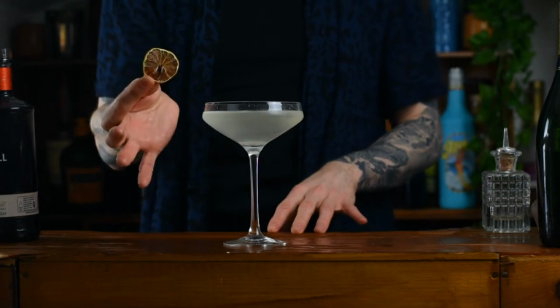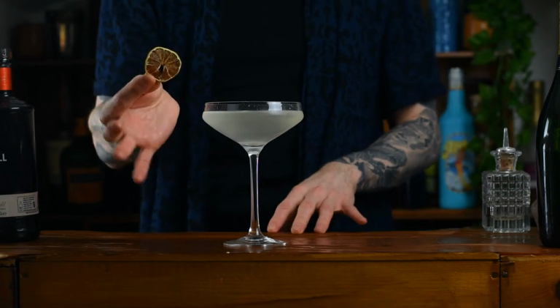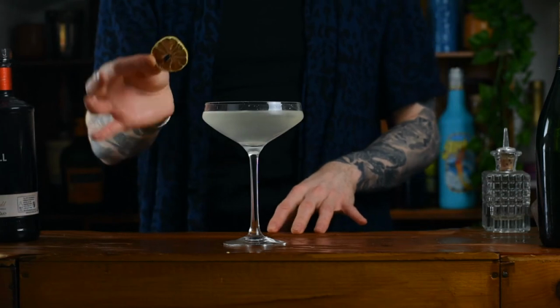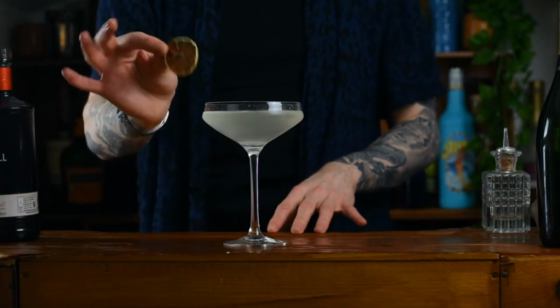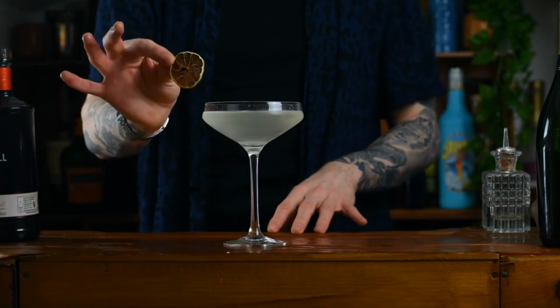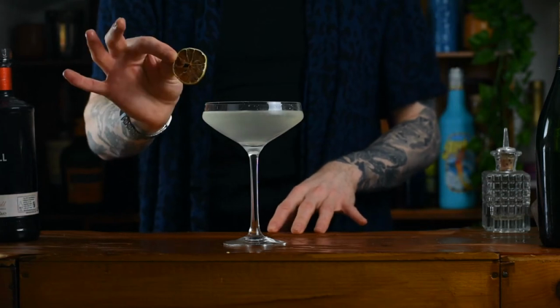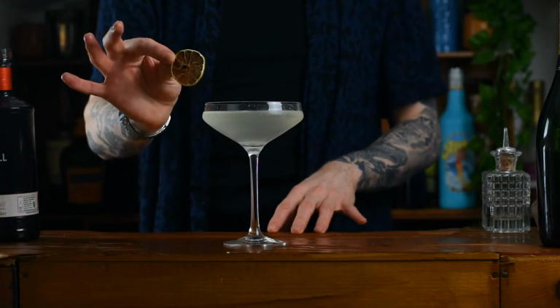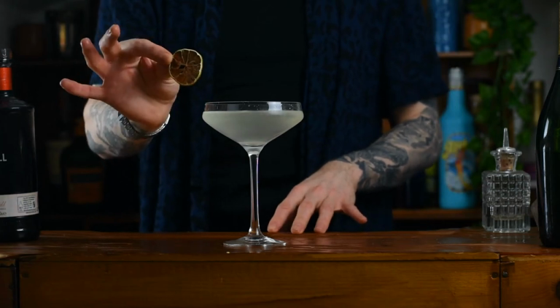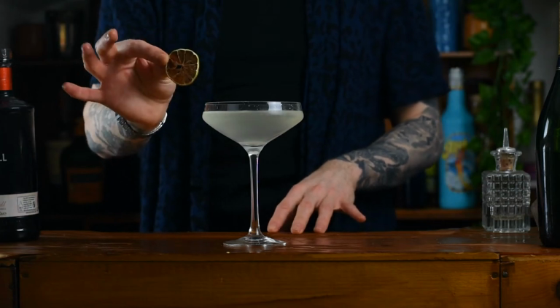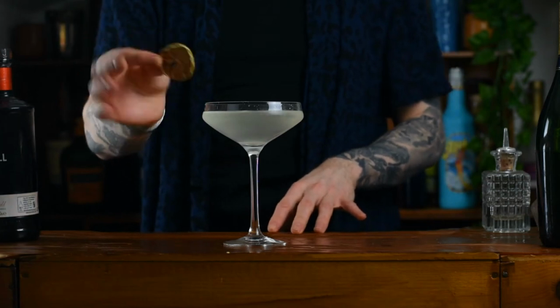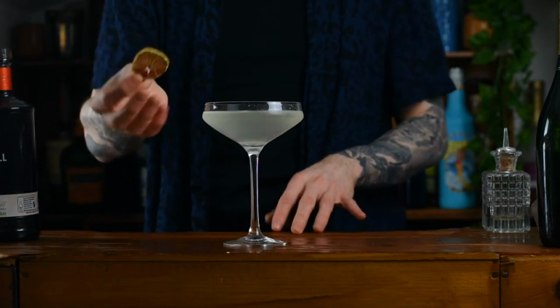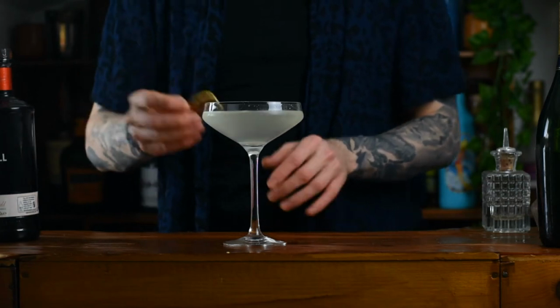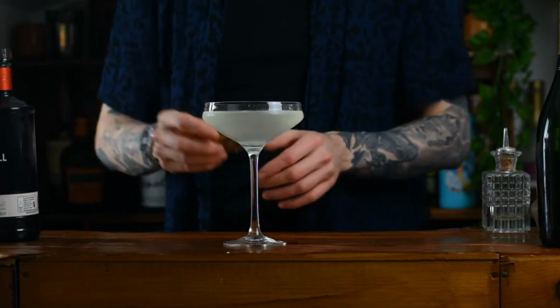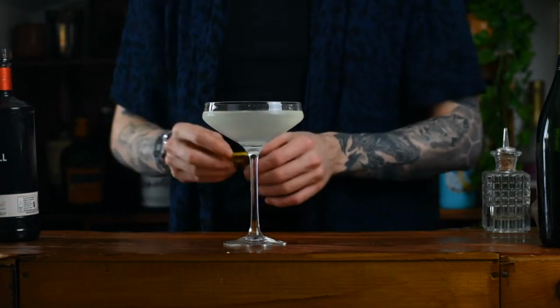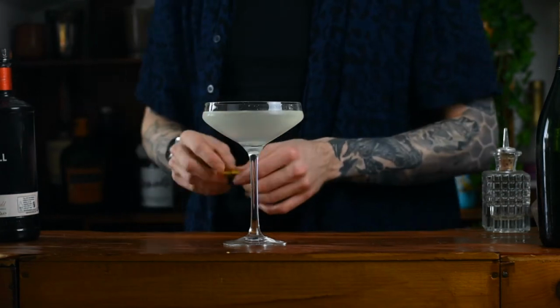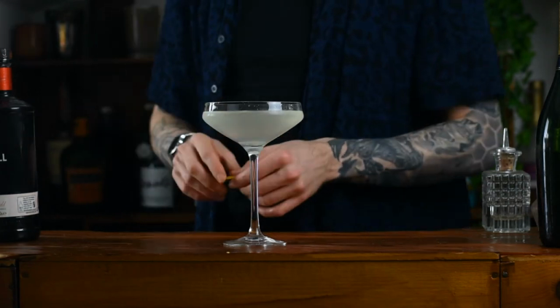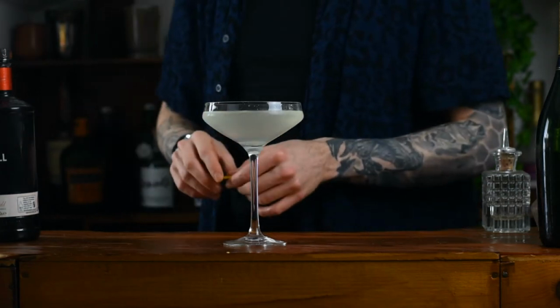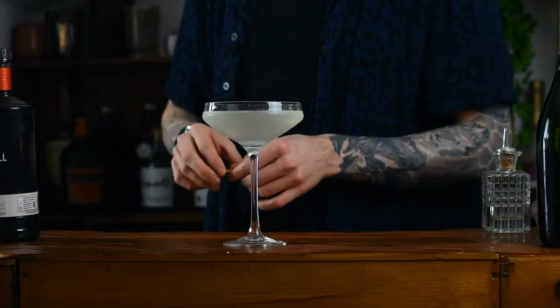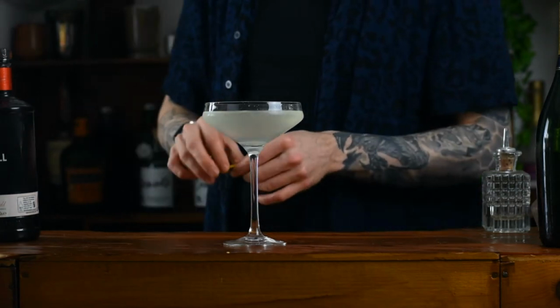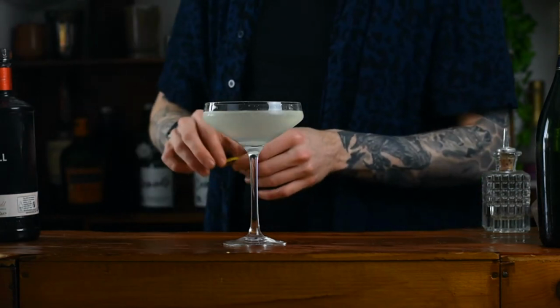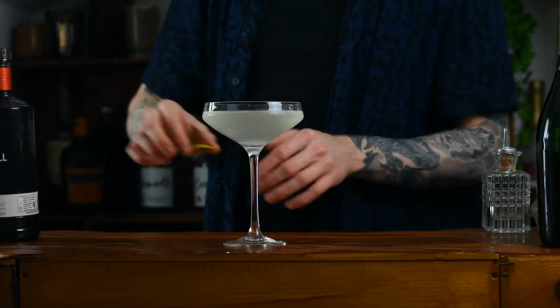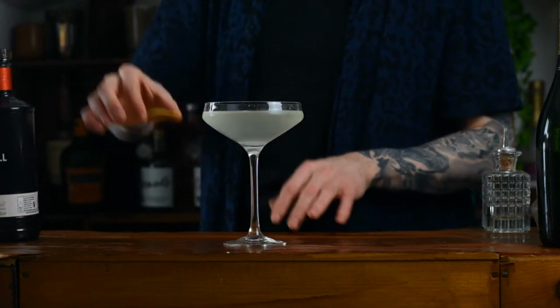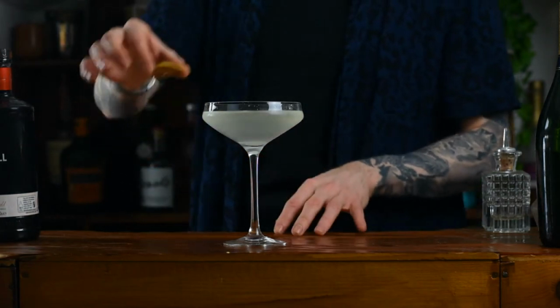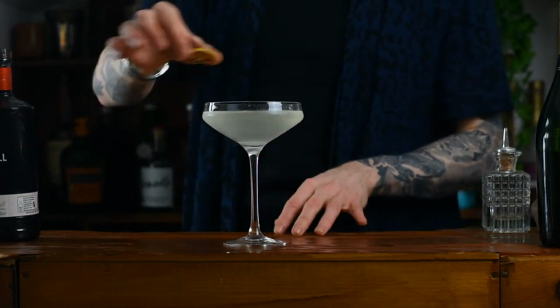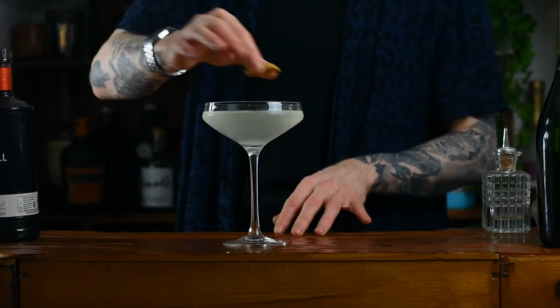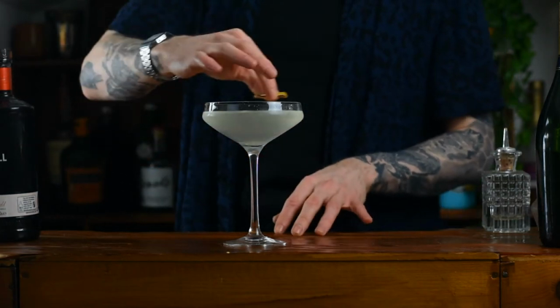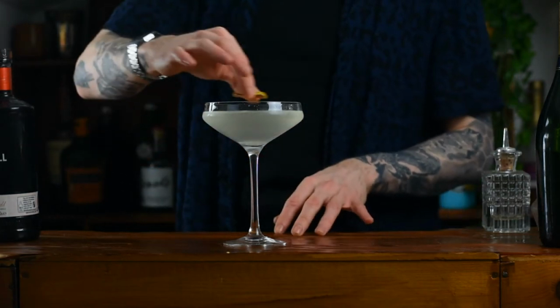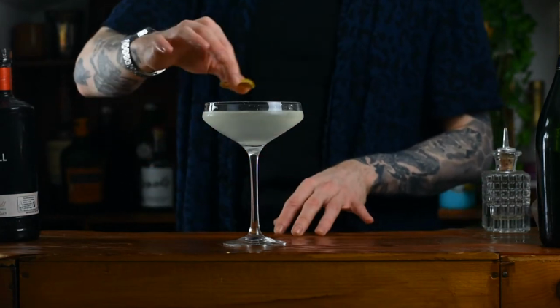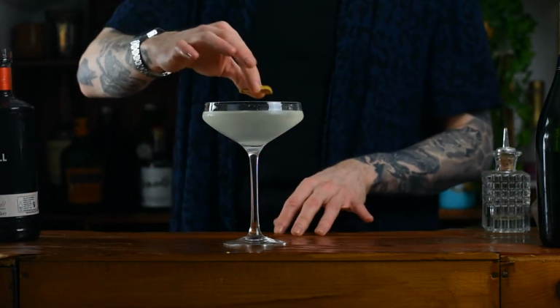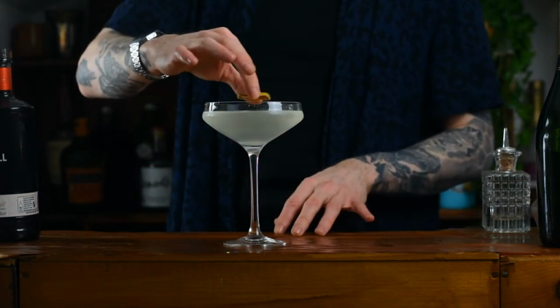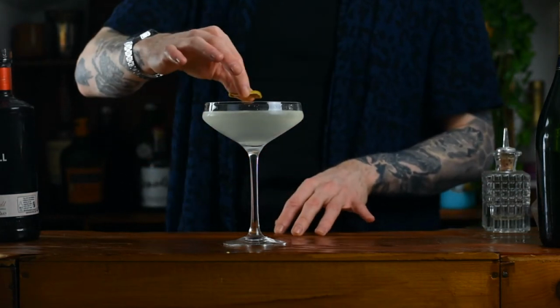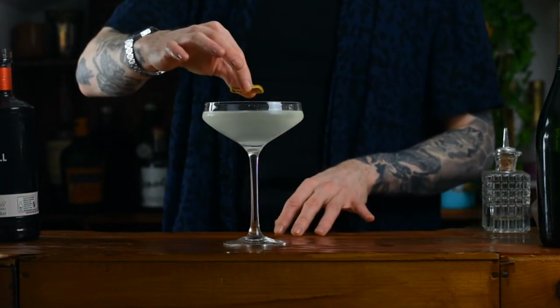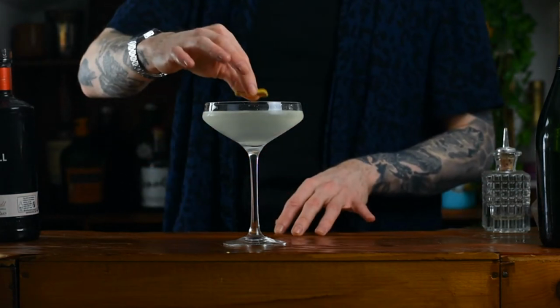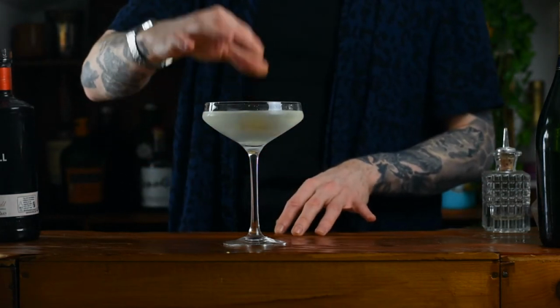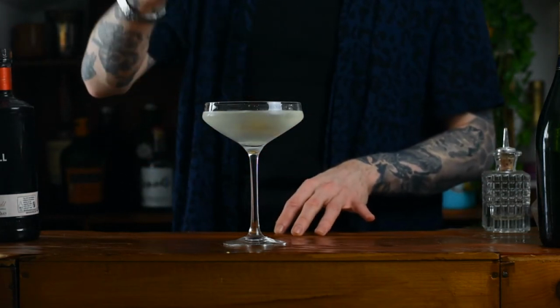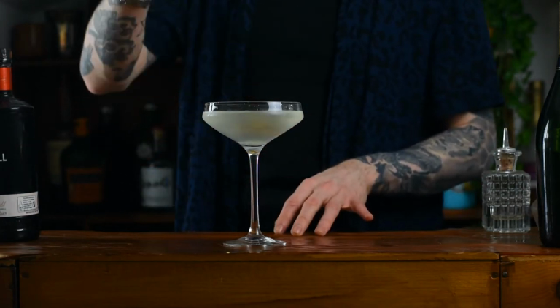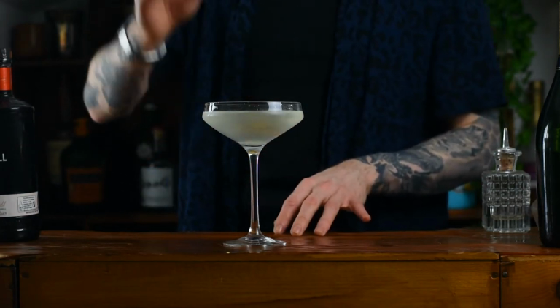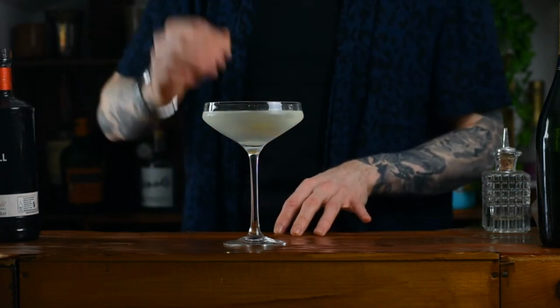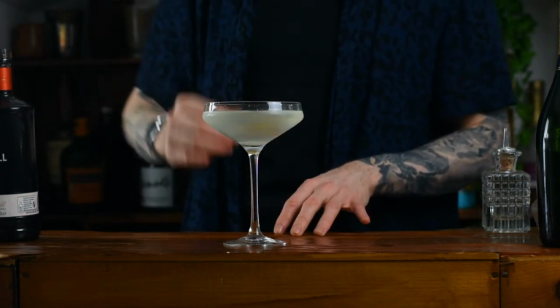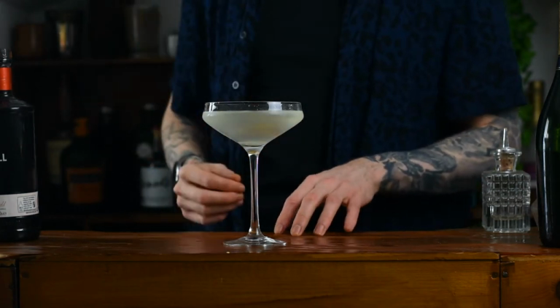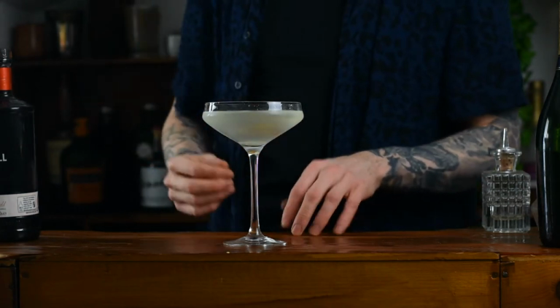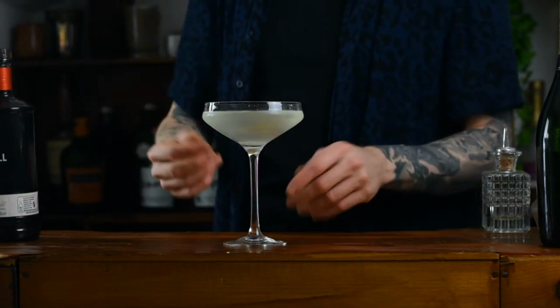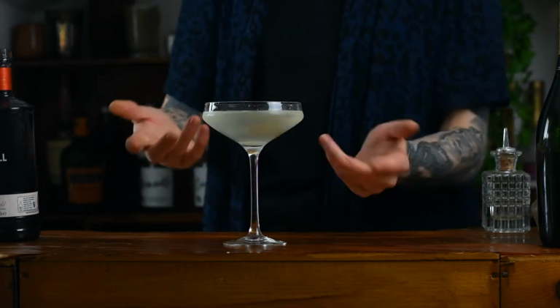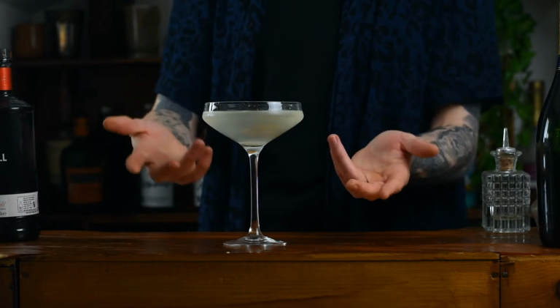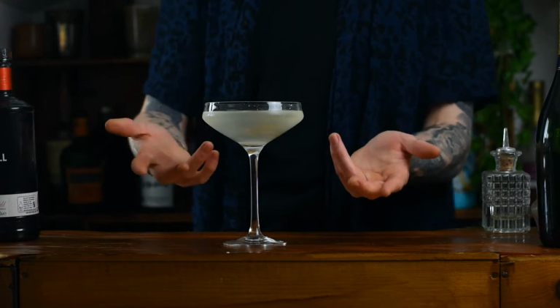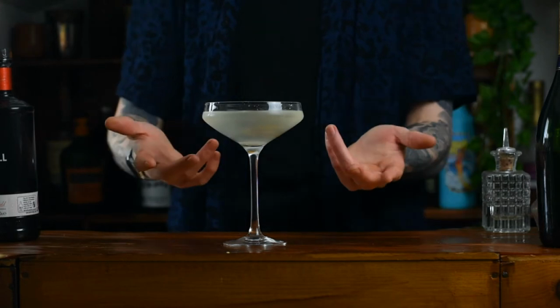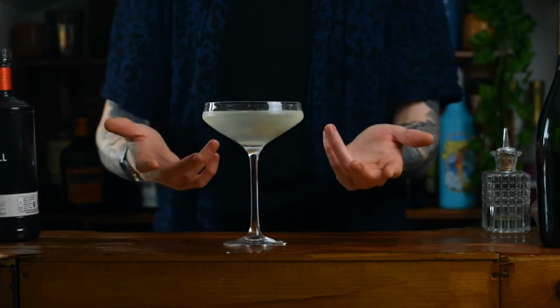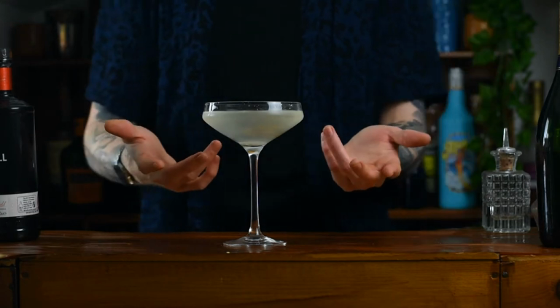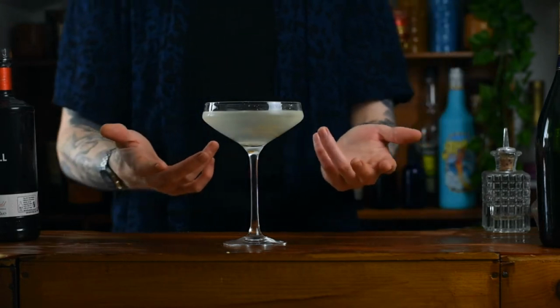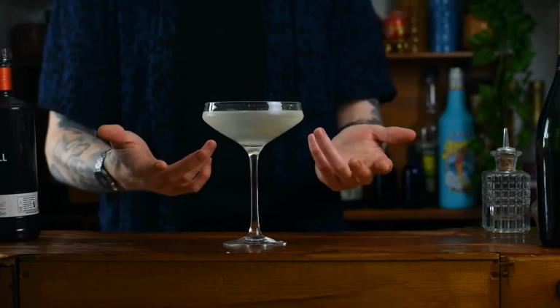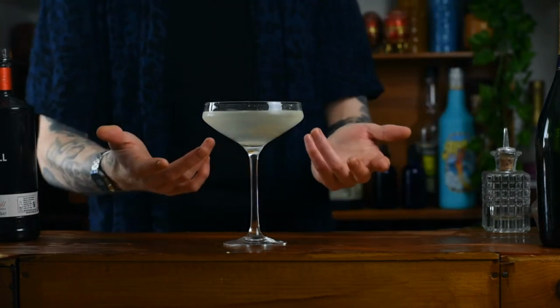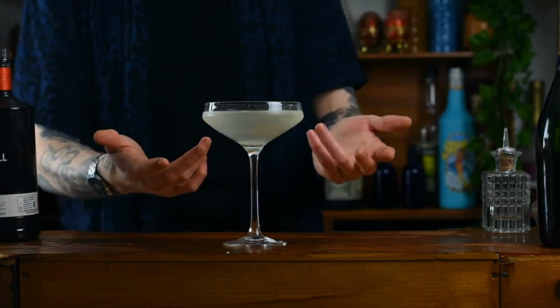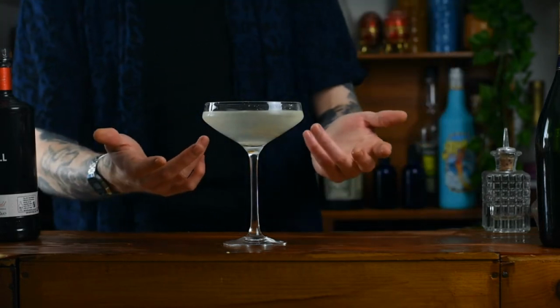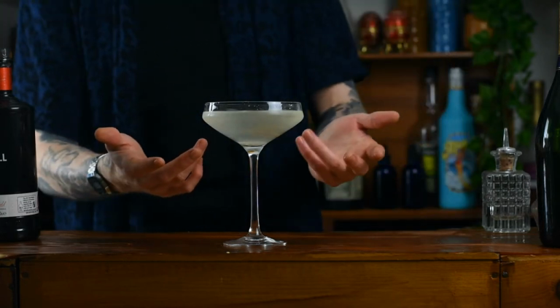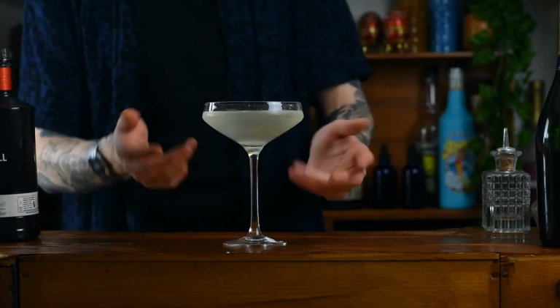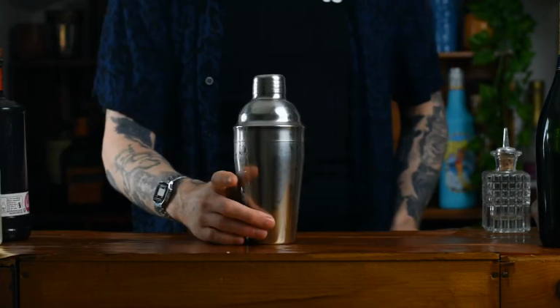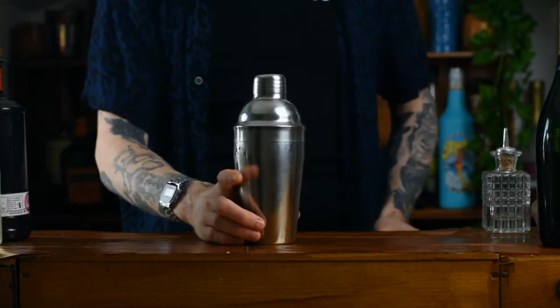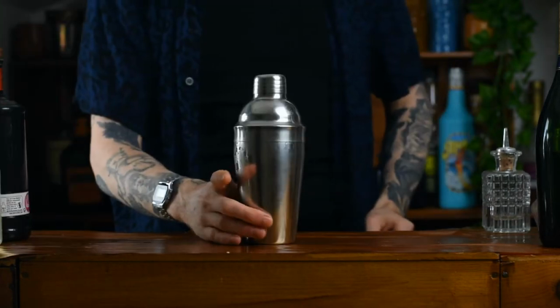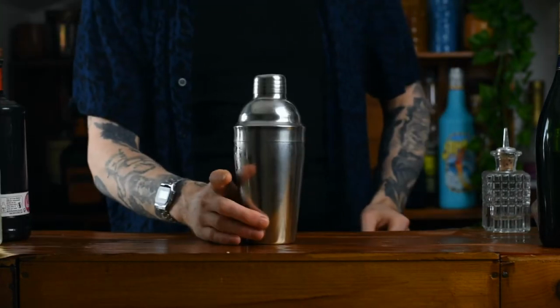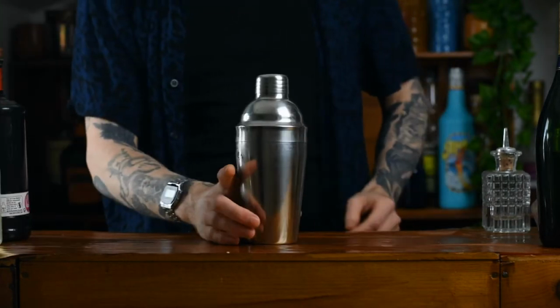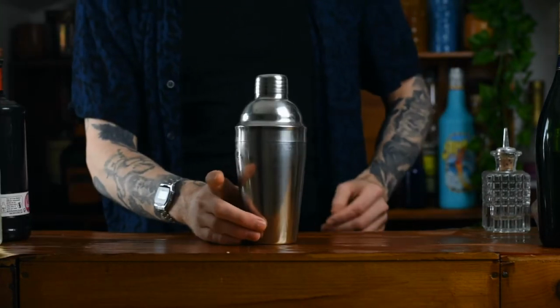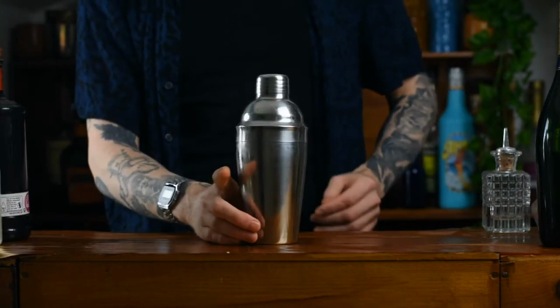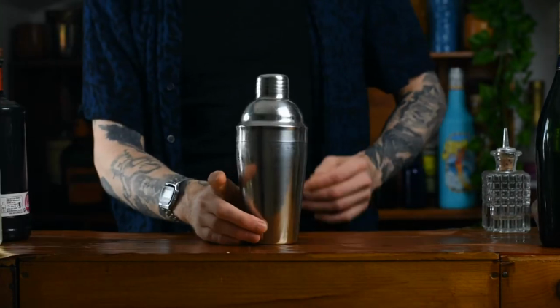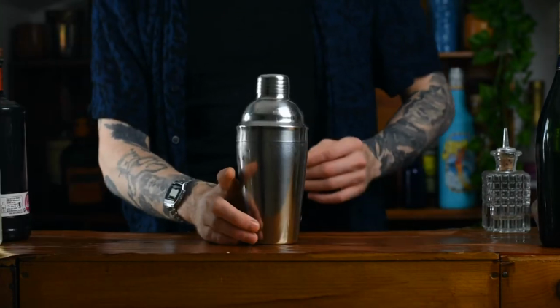Let's make White Lady, a pre-prohibition cocktail that is delicious and essential to know if you want to start creating your own cocktails.